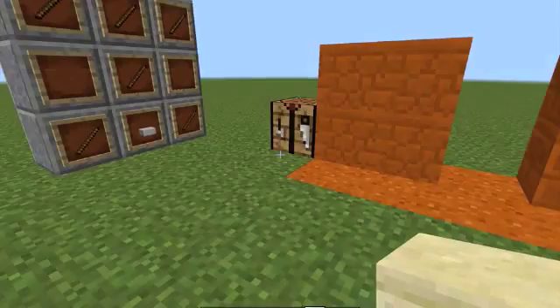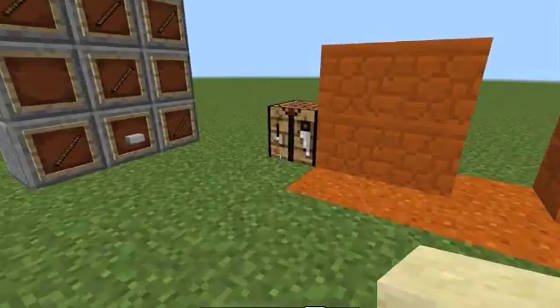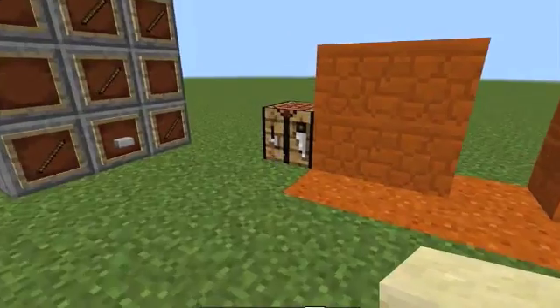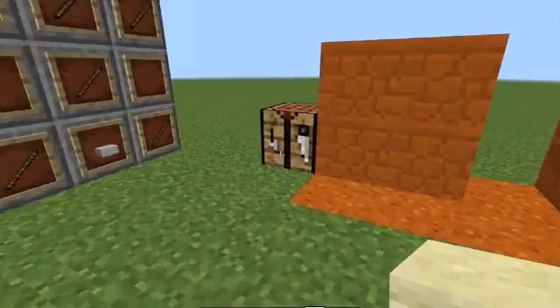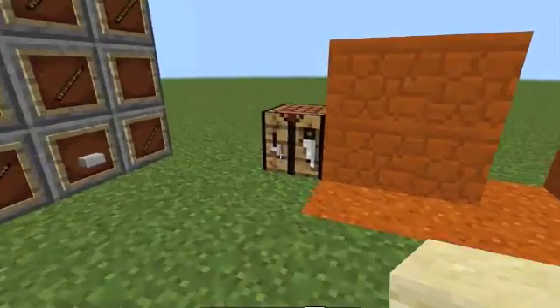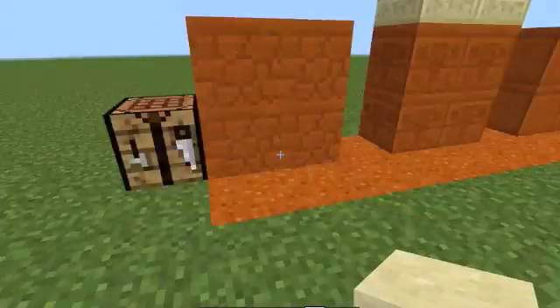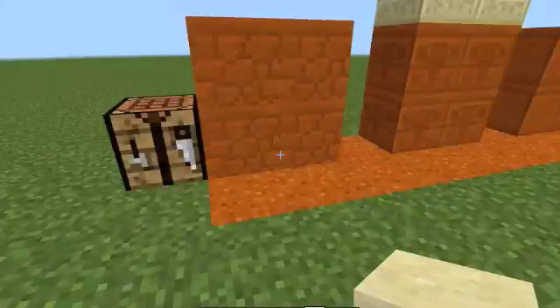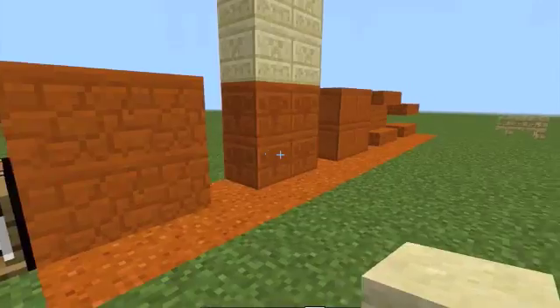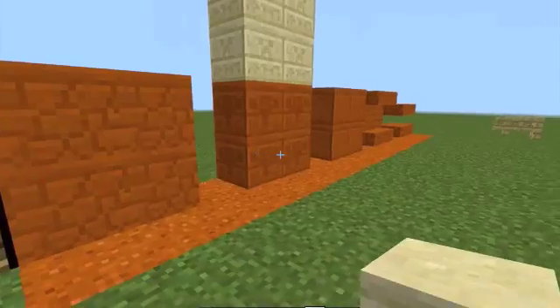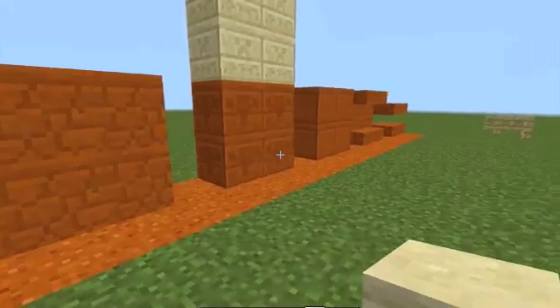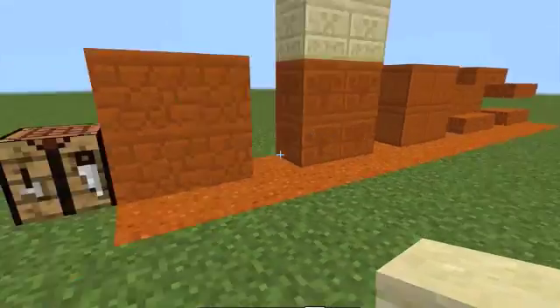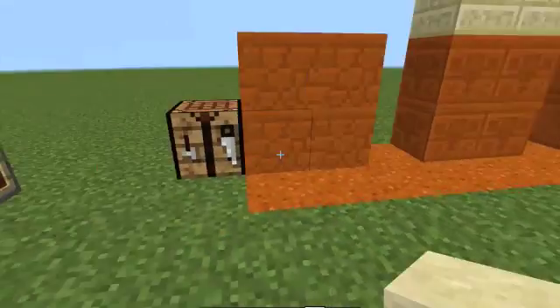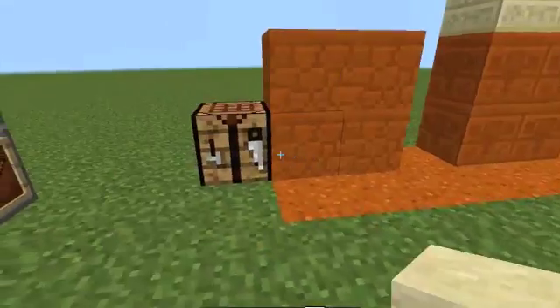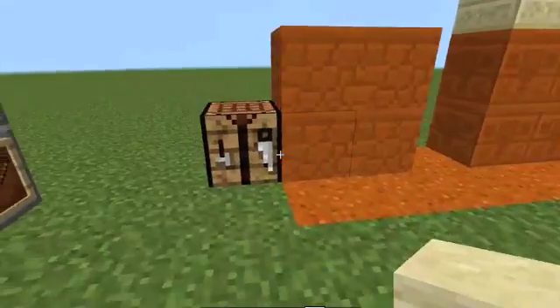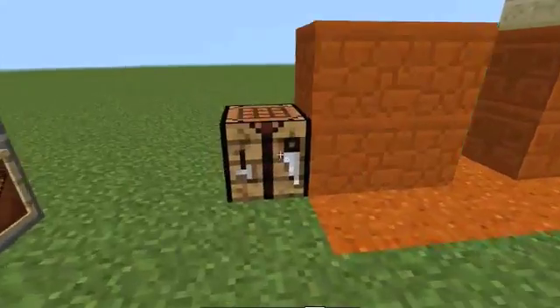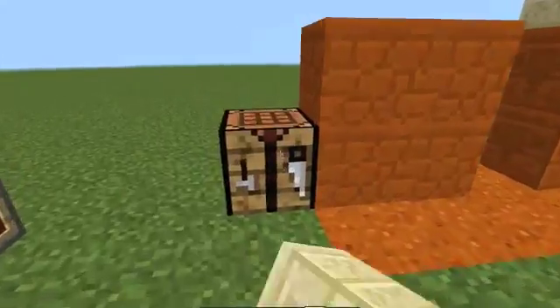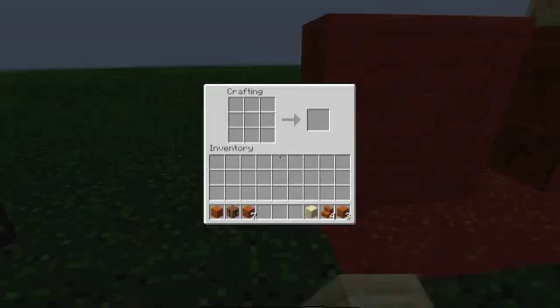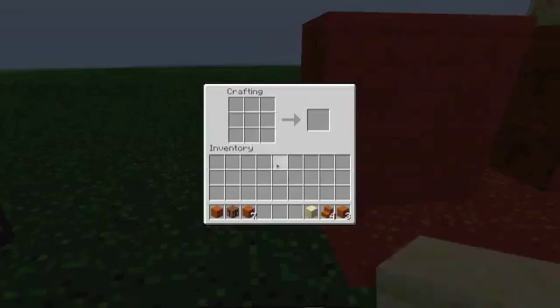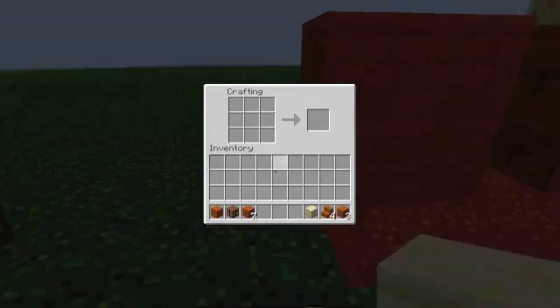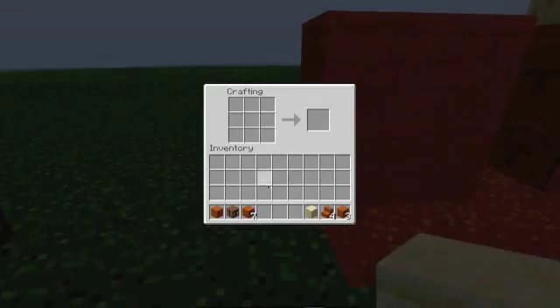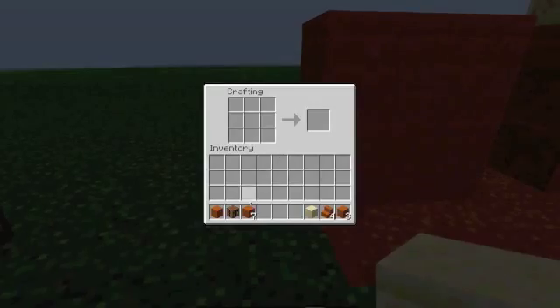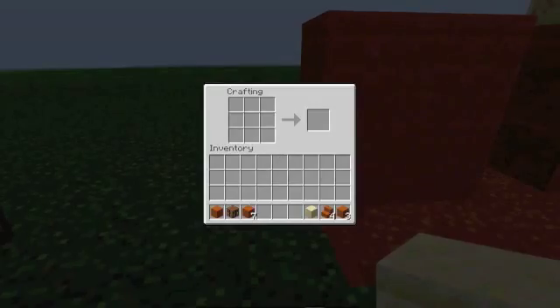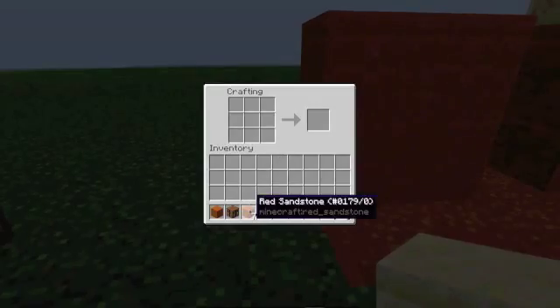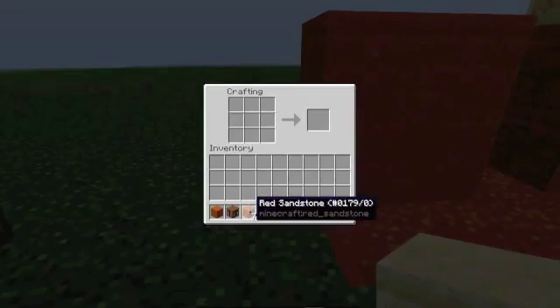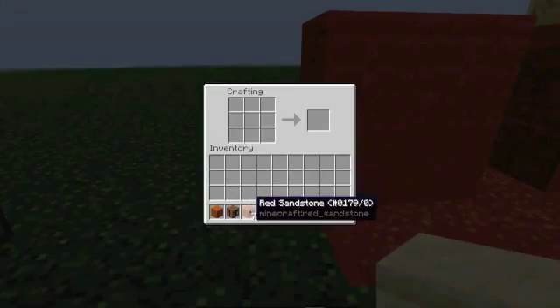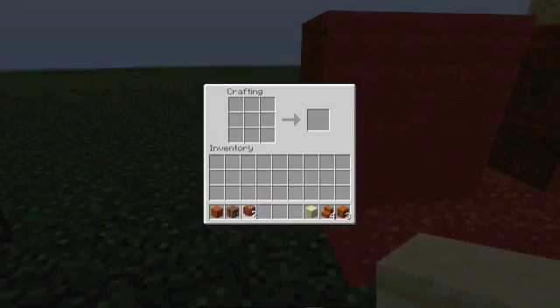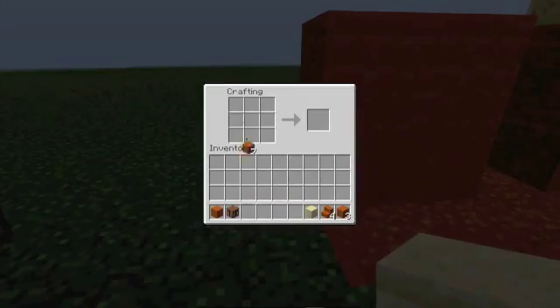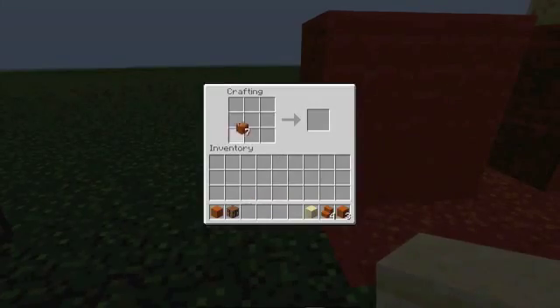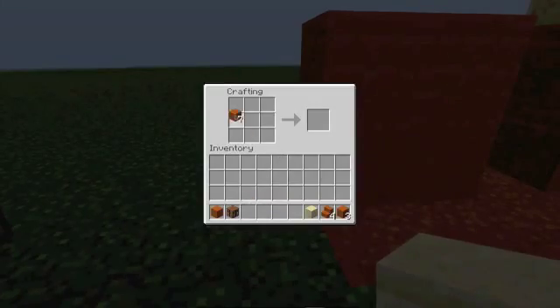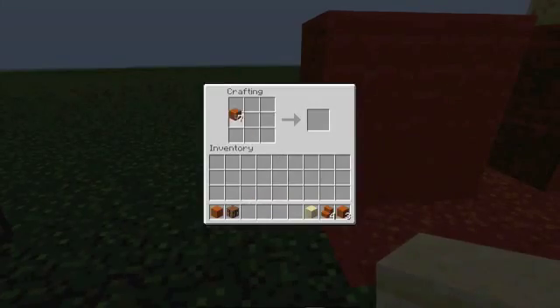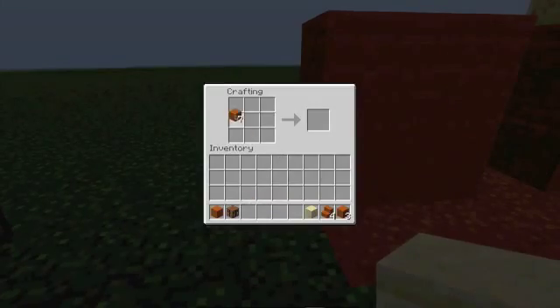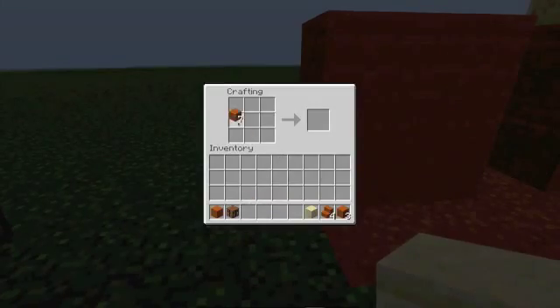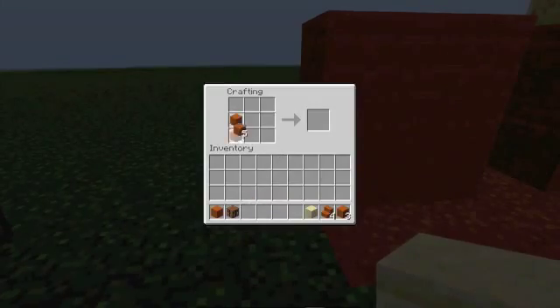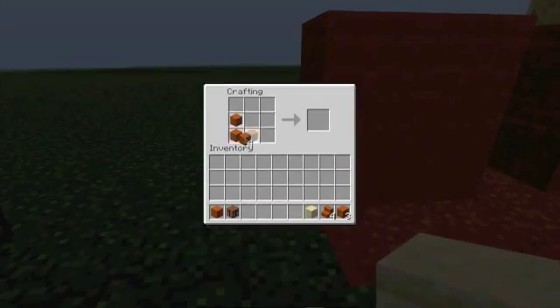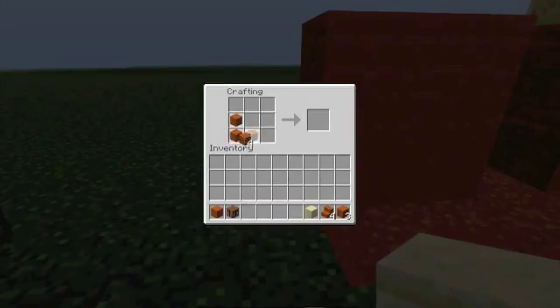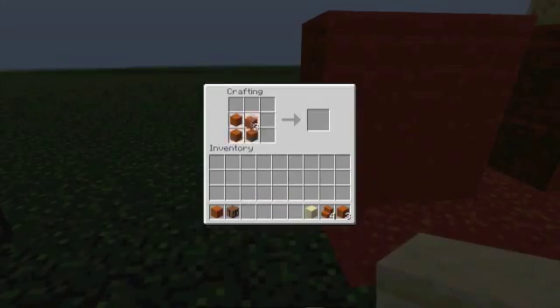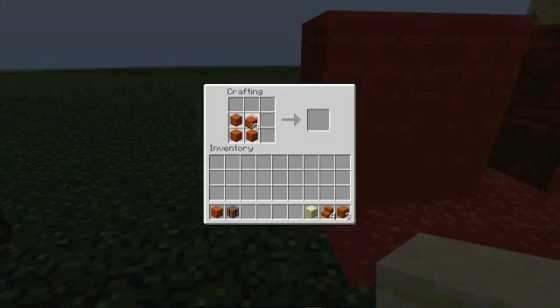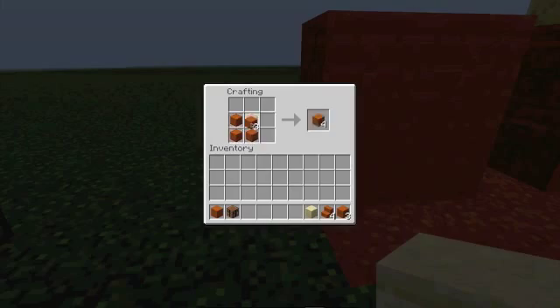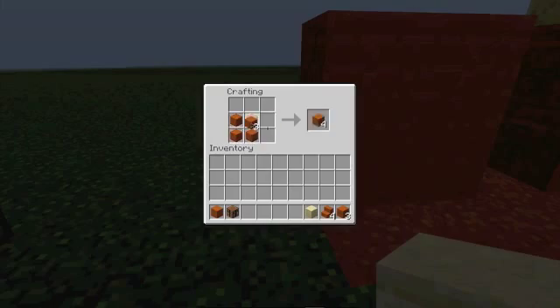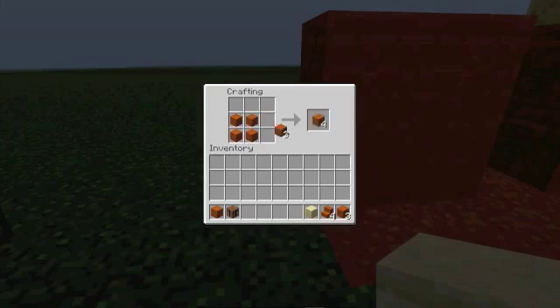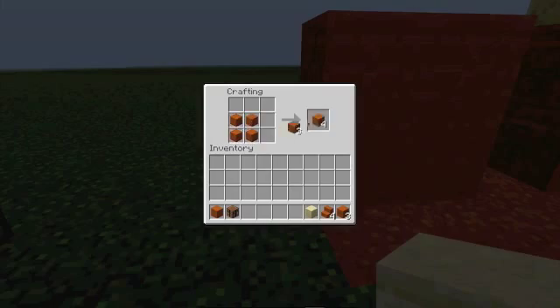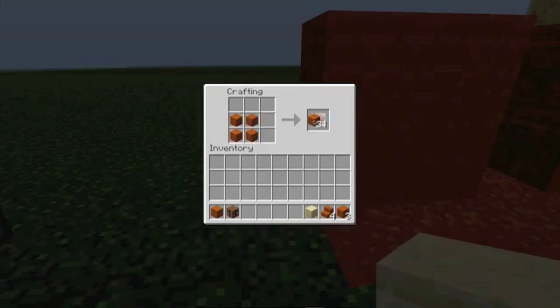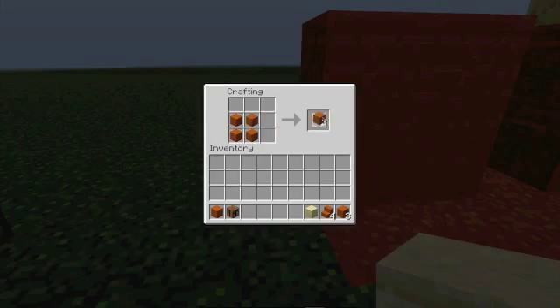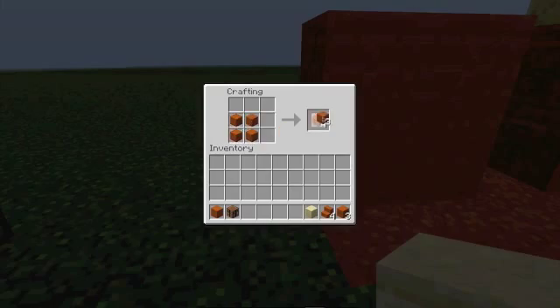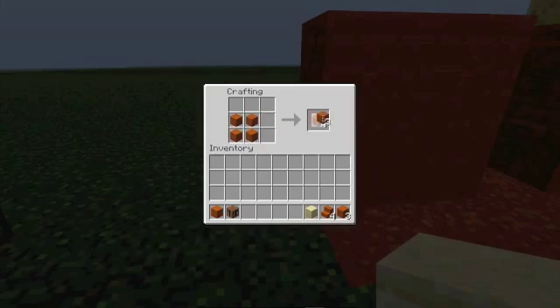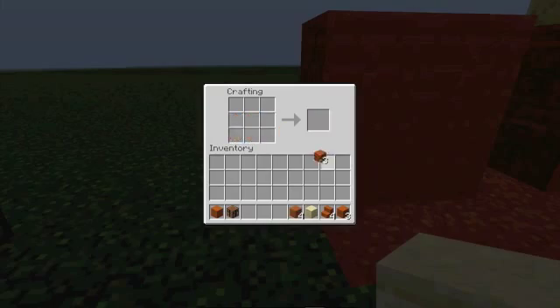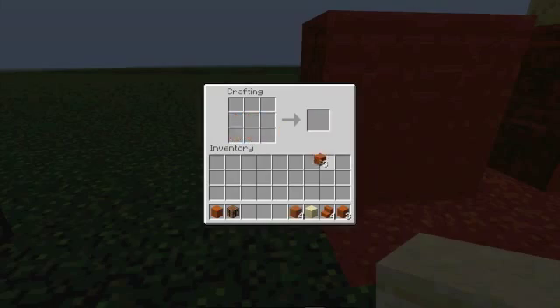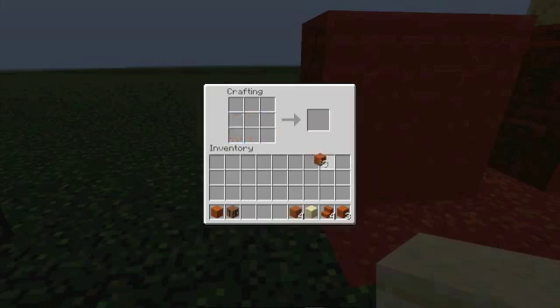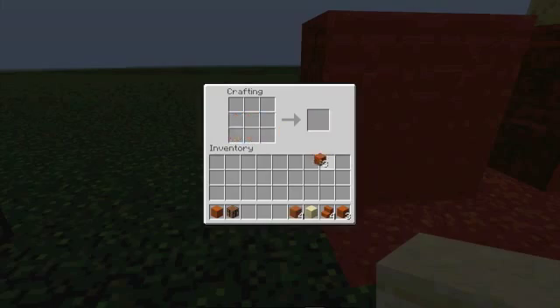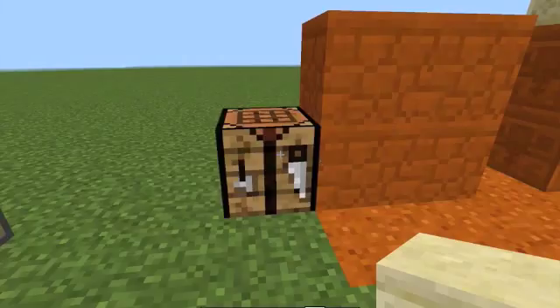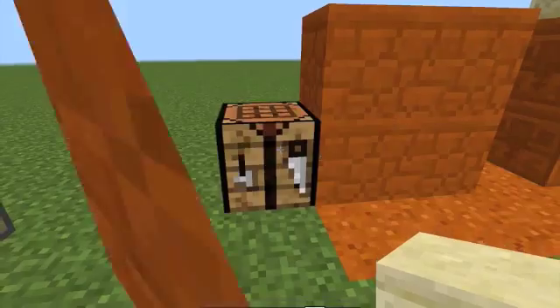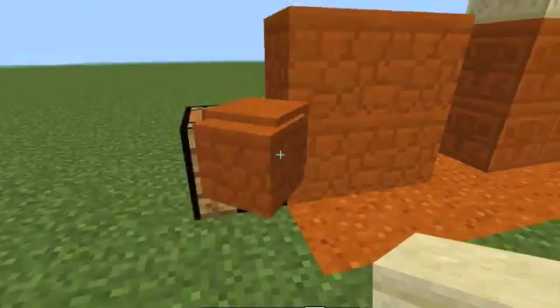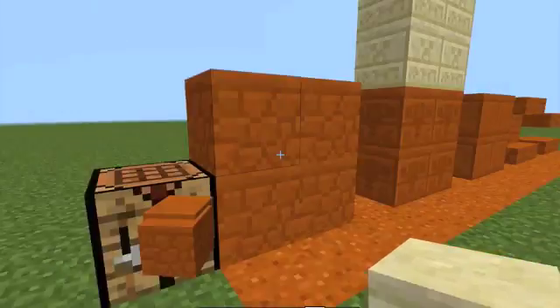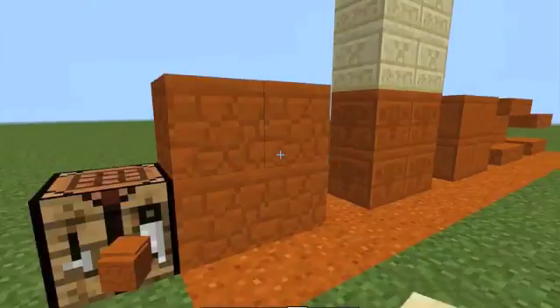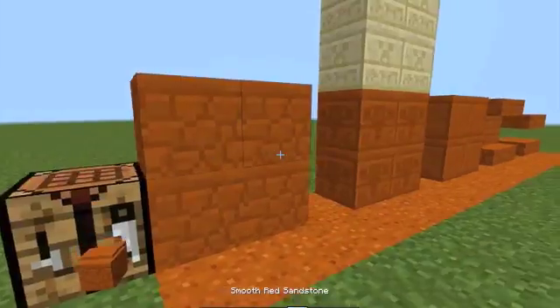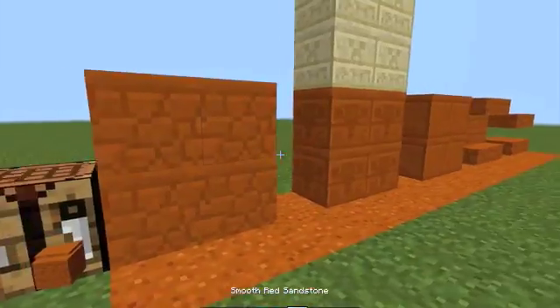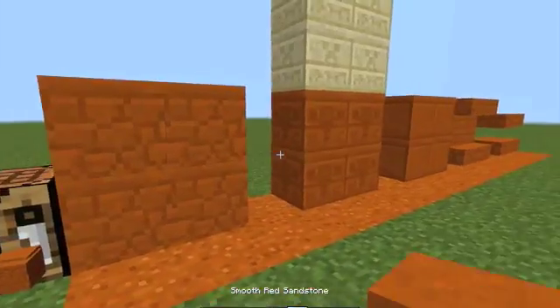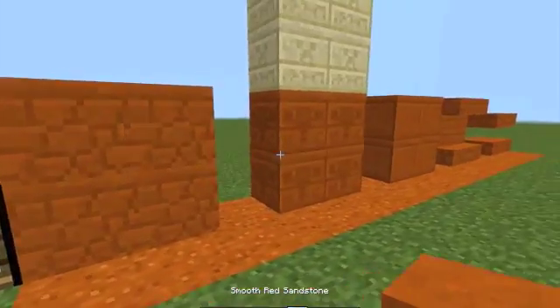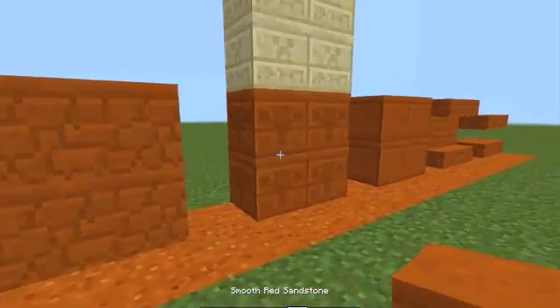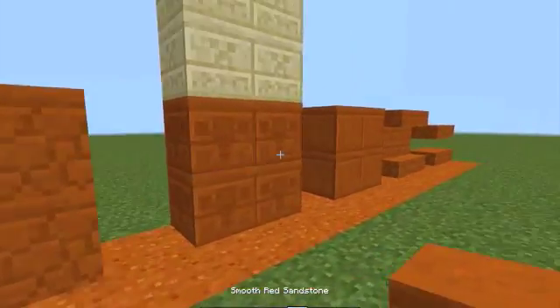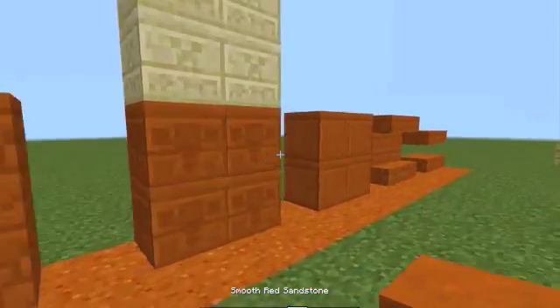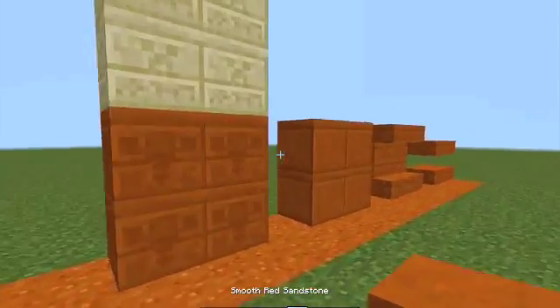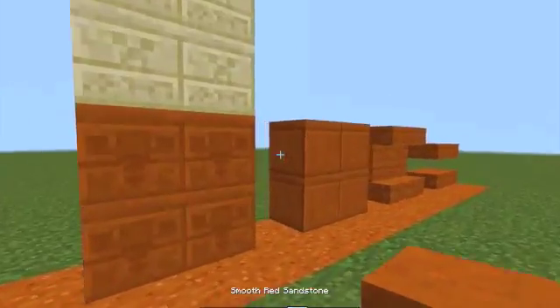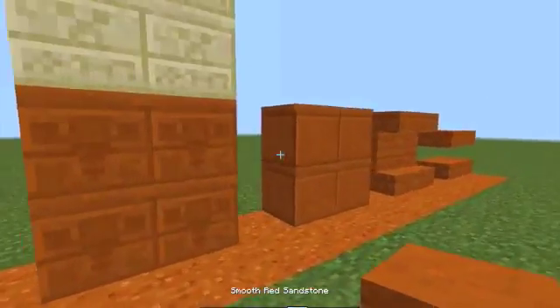To make the smooth sandstone, it's just four sandstone to make four smooth sandstone.